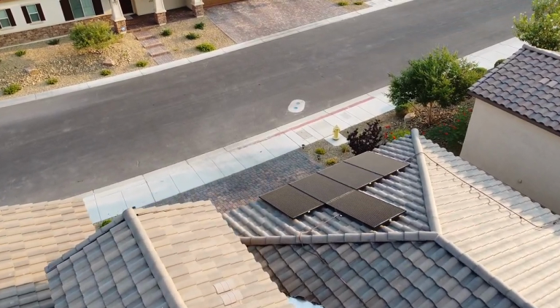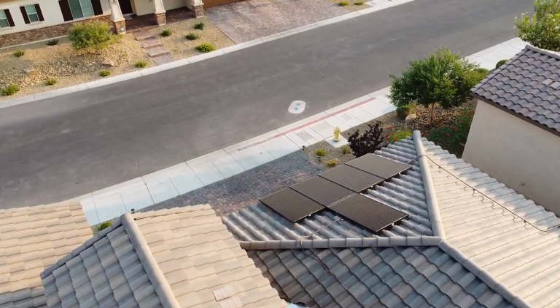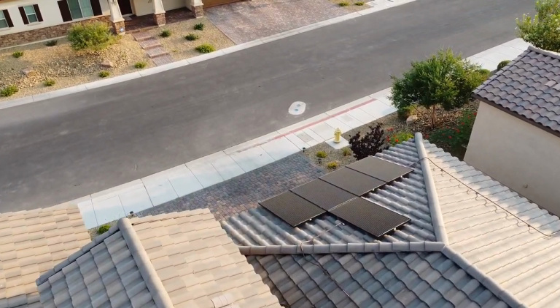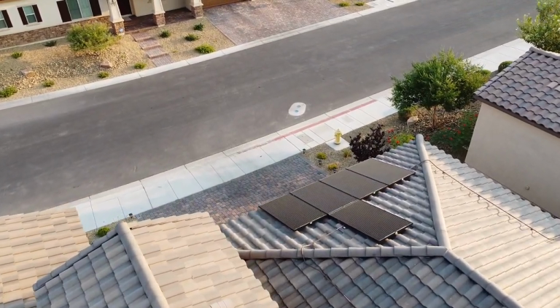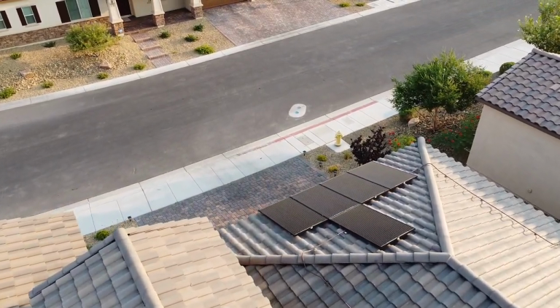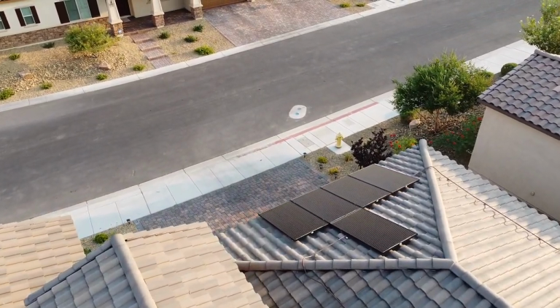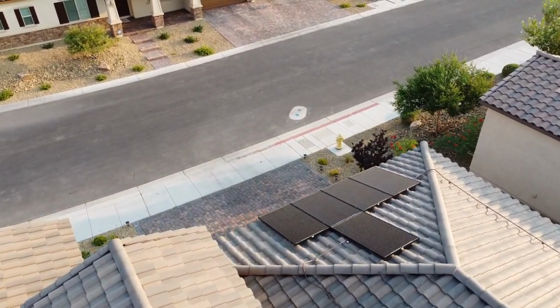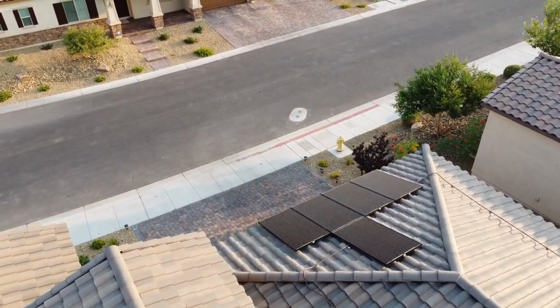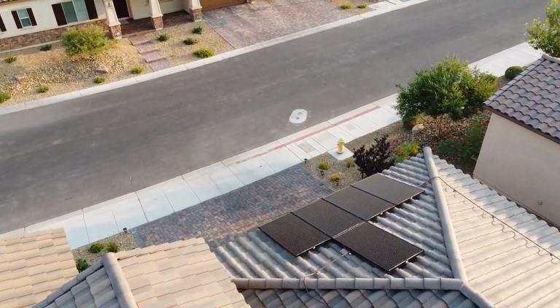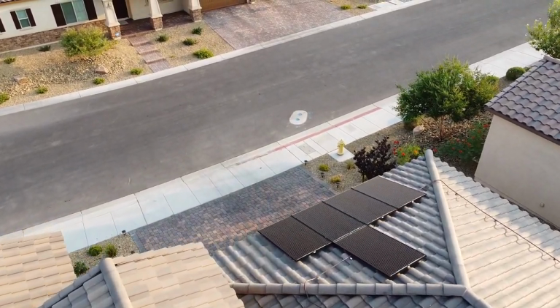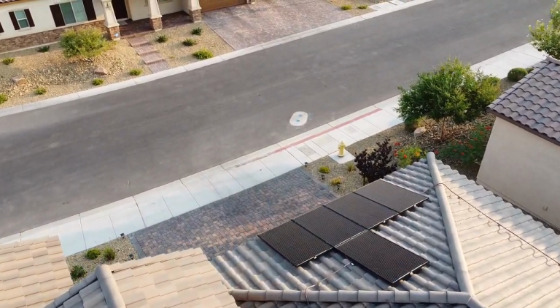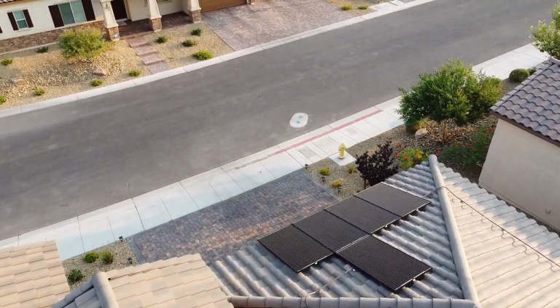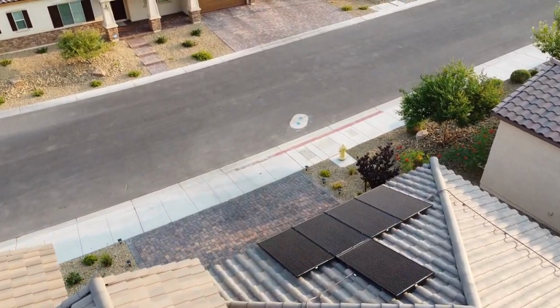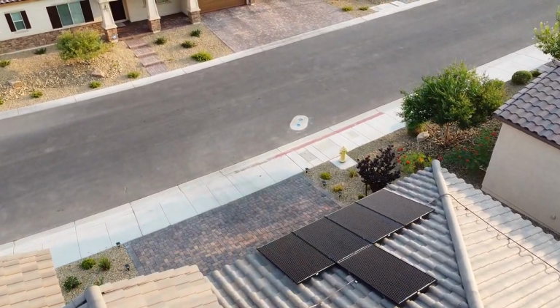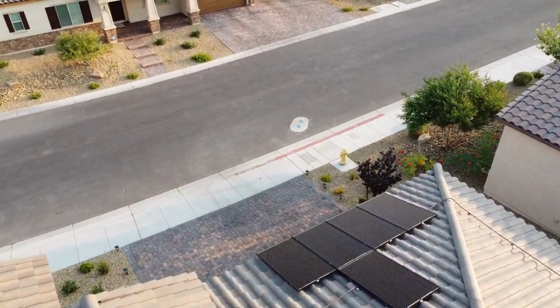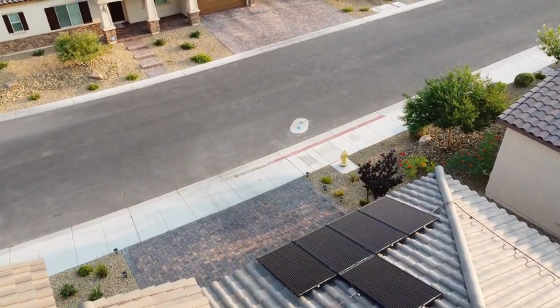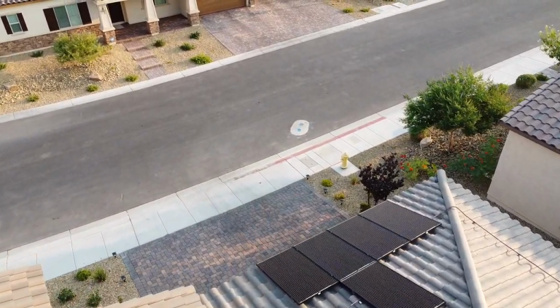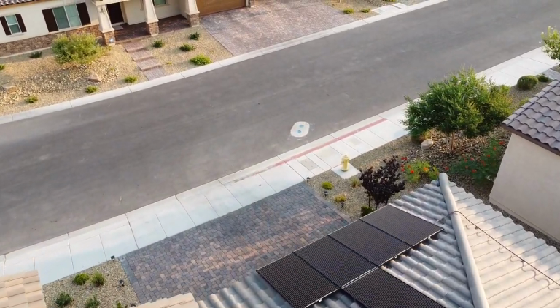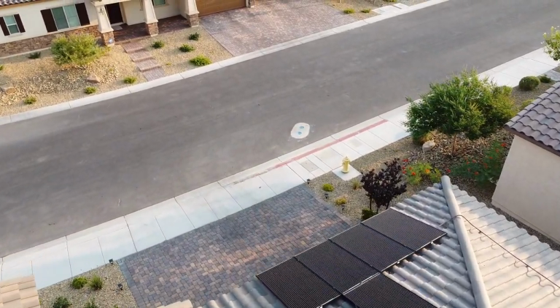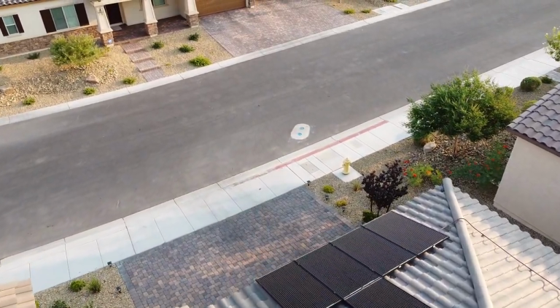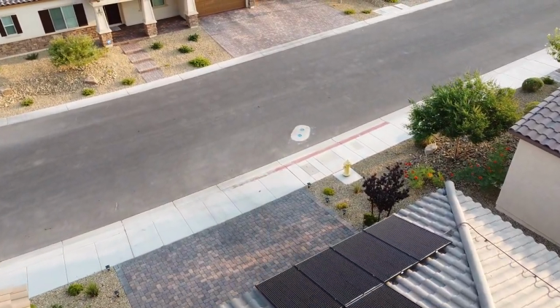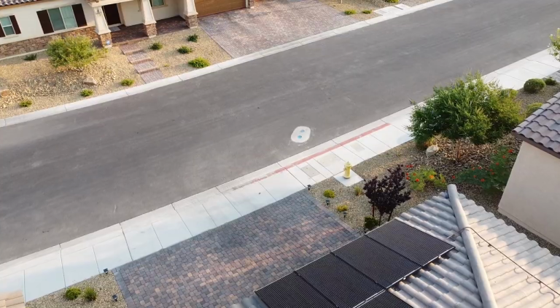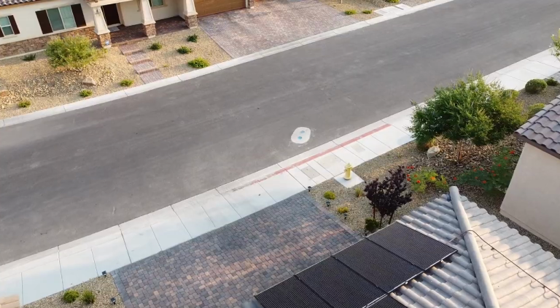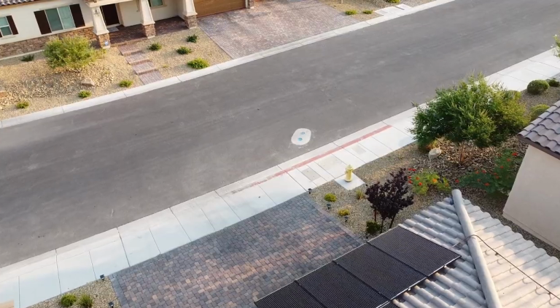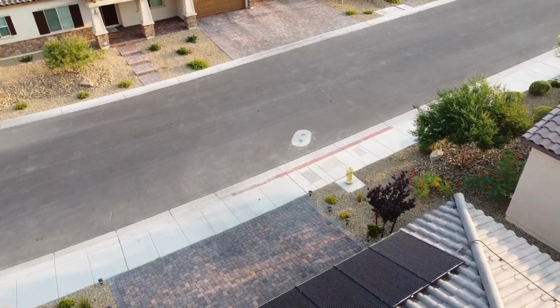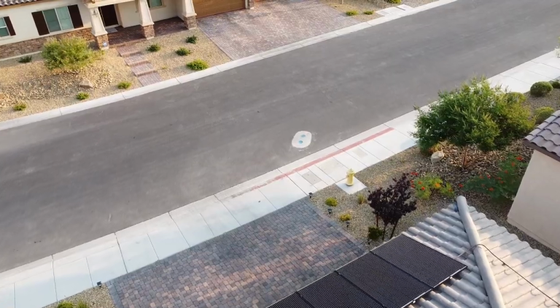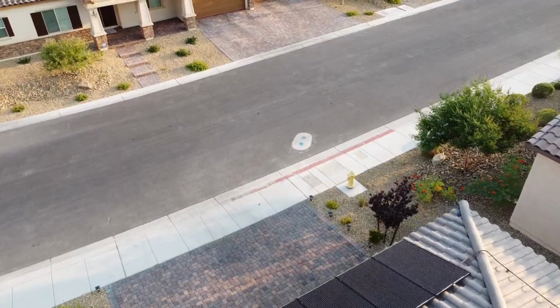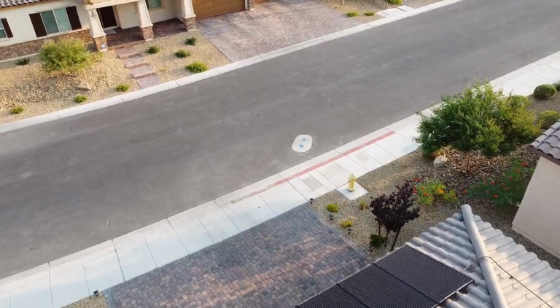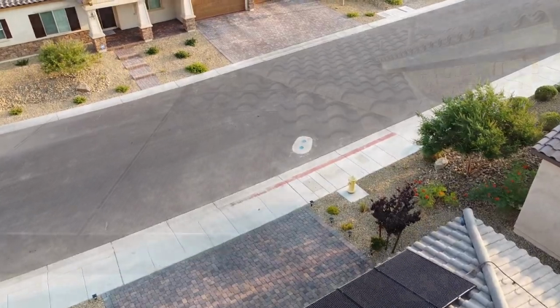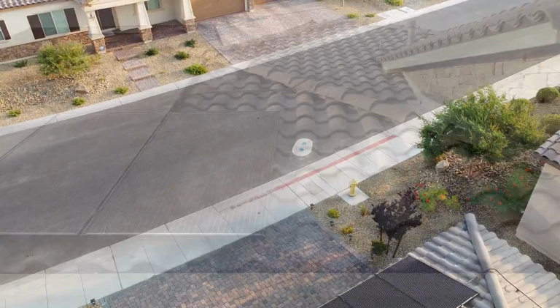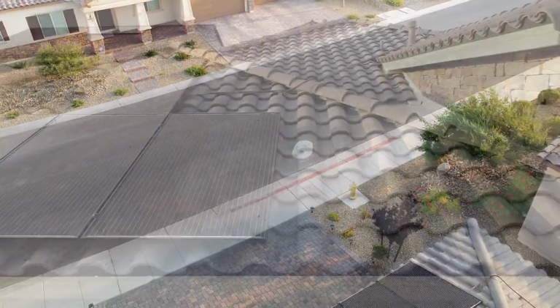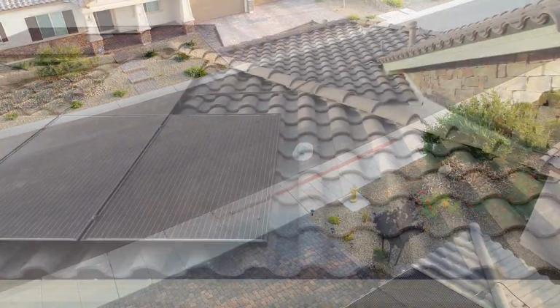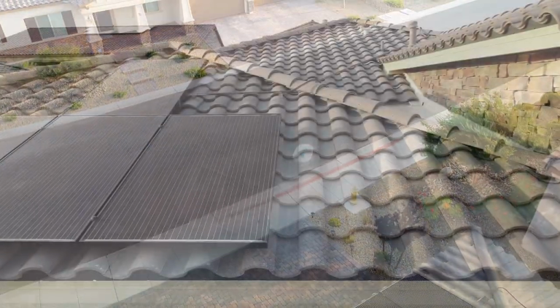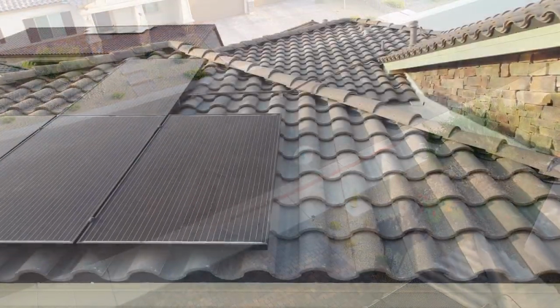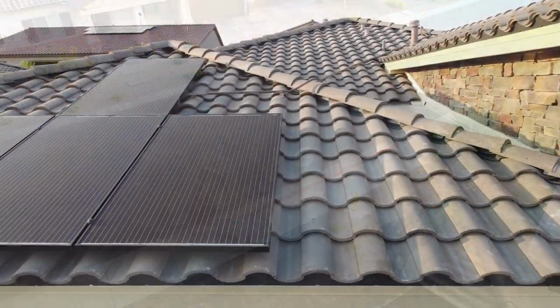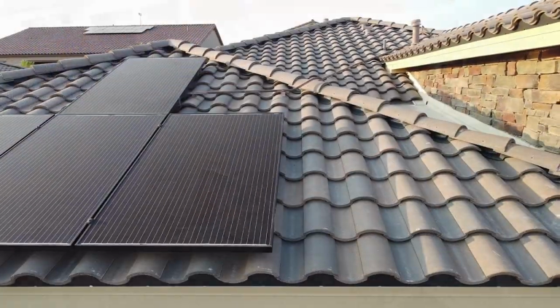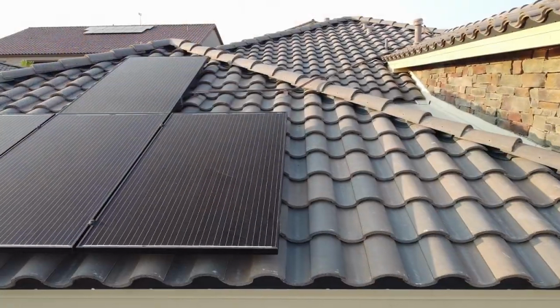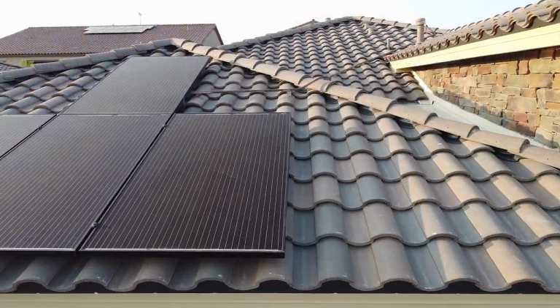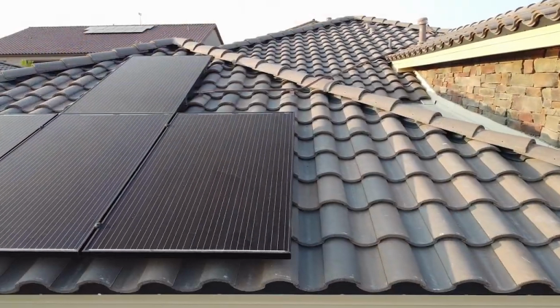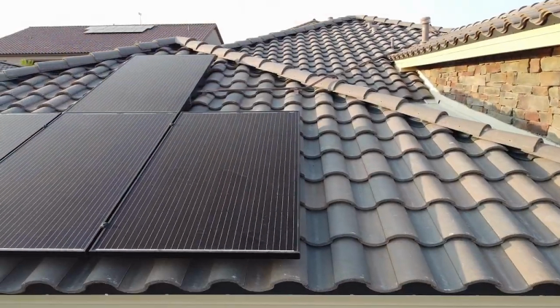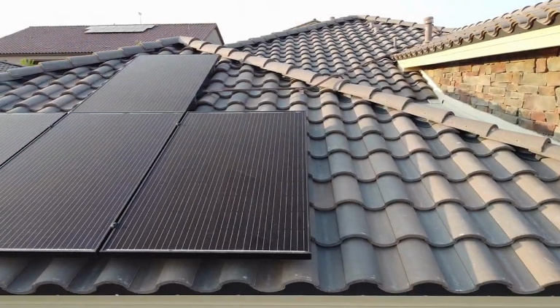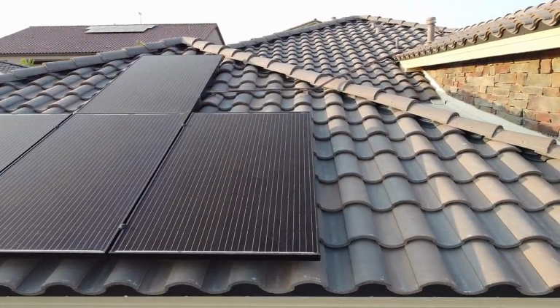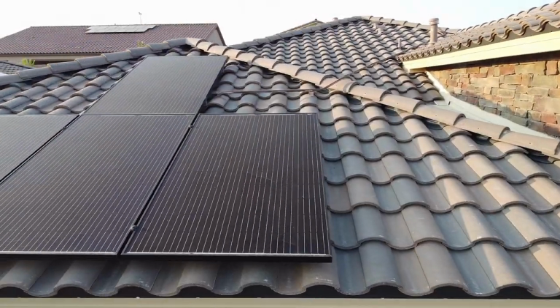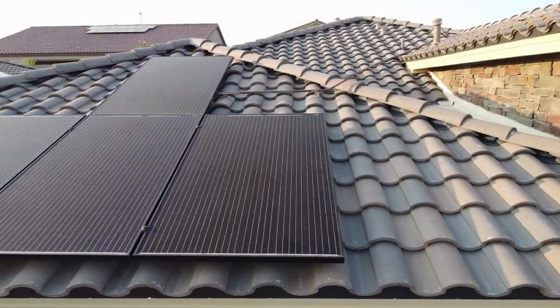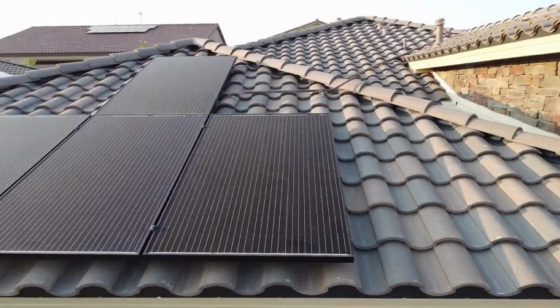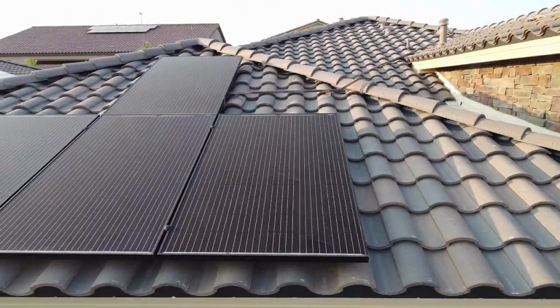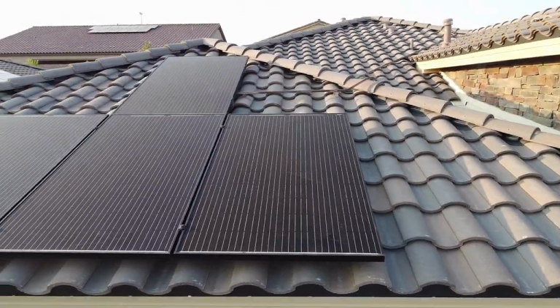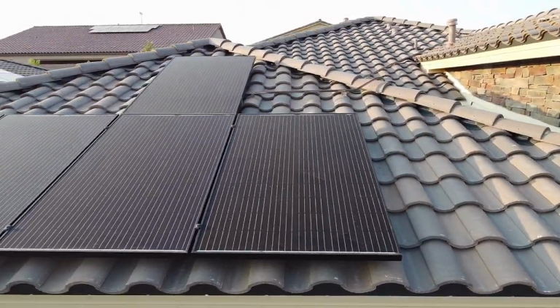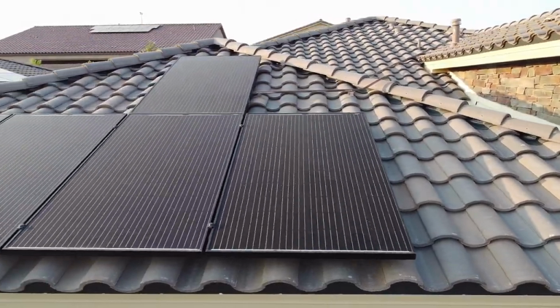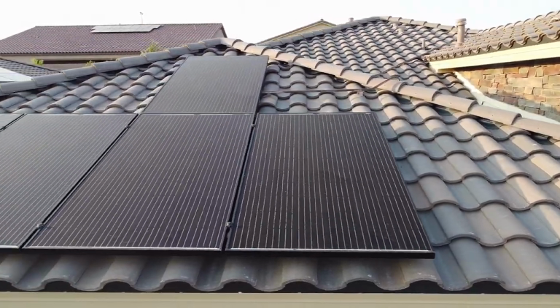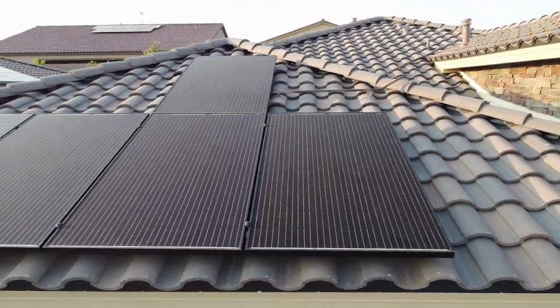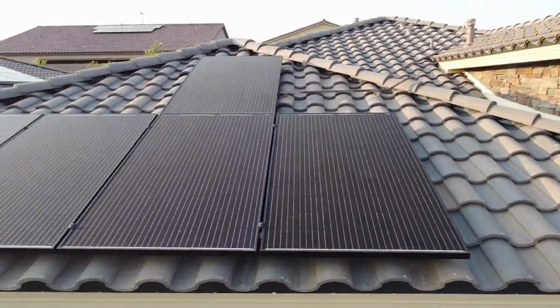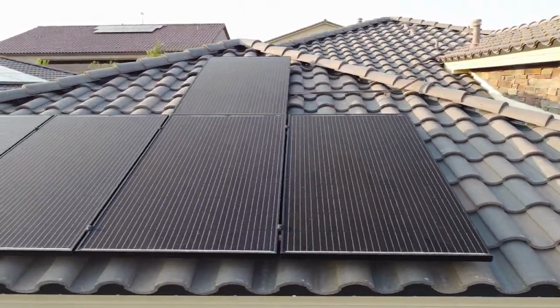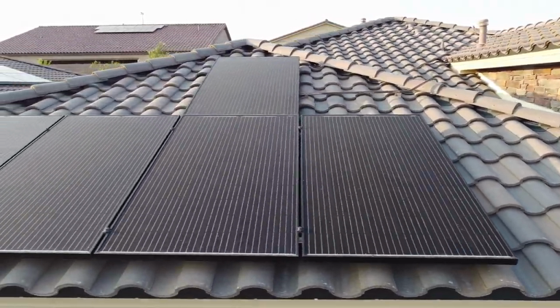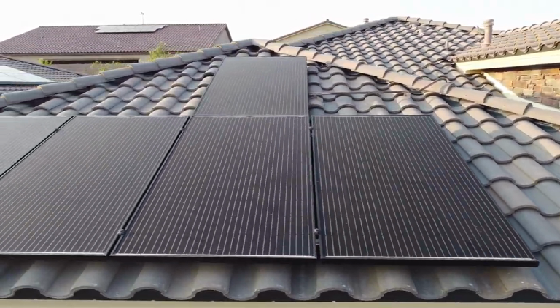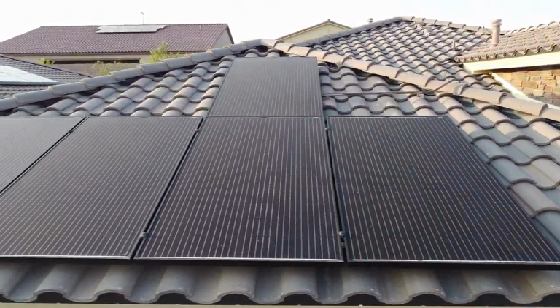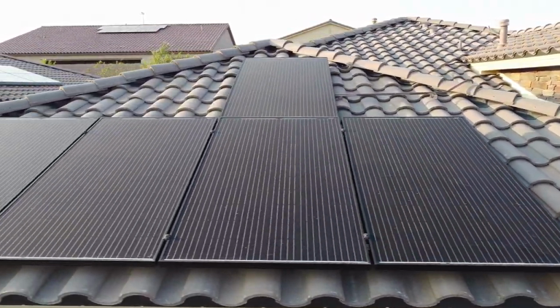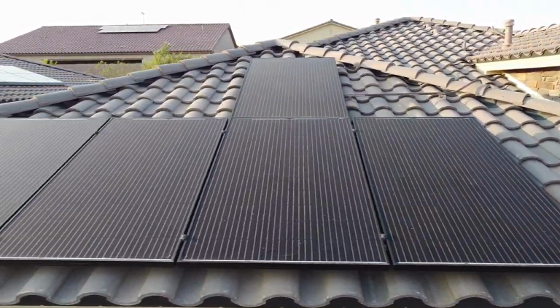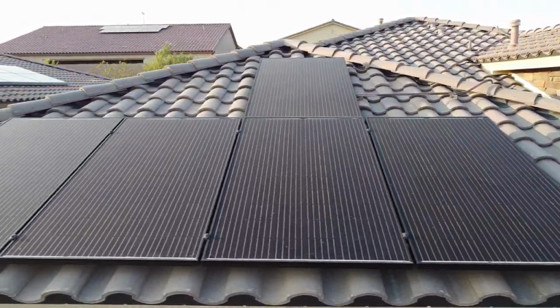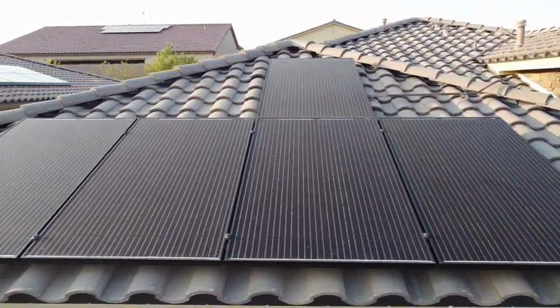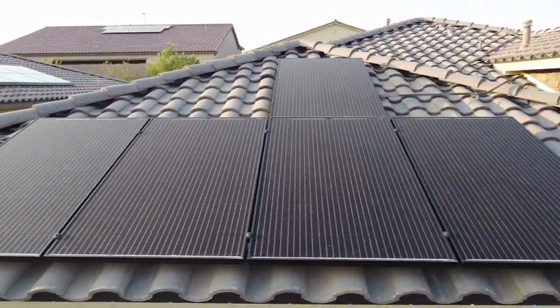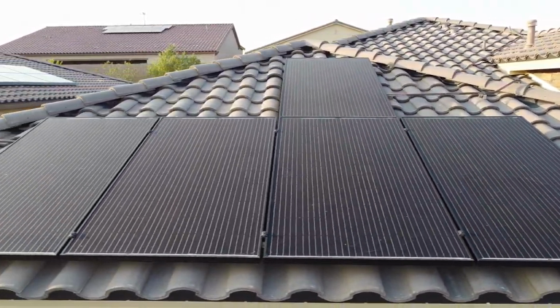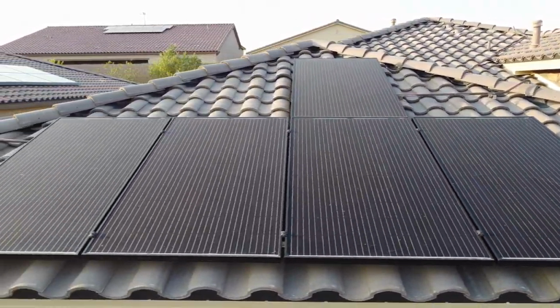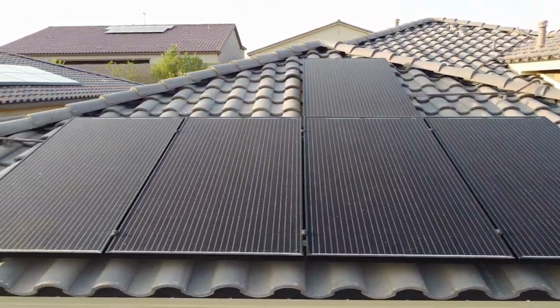We hope you enjoy these drone shots. These drone shots were filmed with the first-generation DJI Mavic Mini drone.